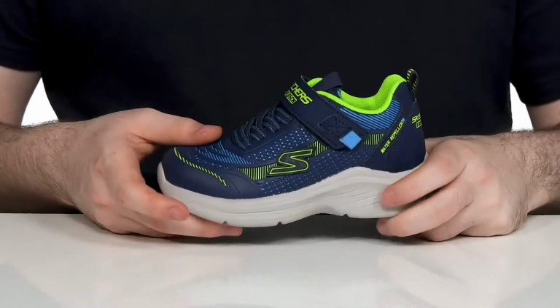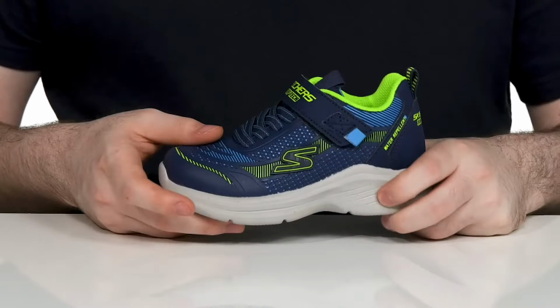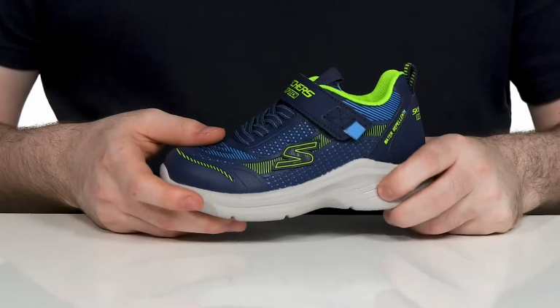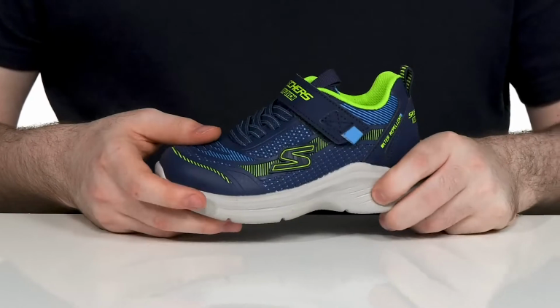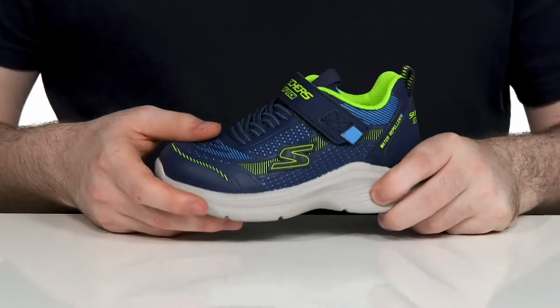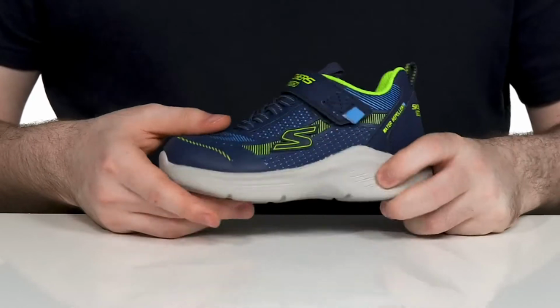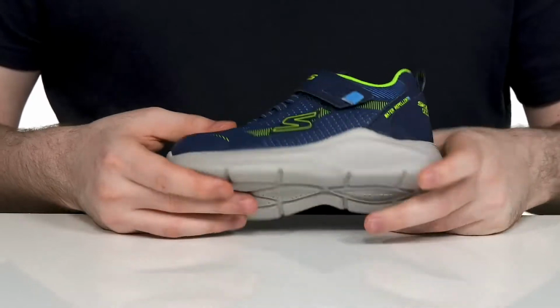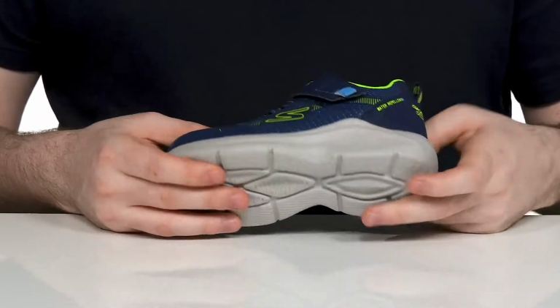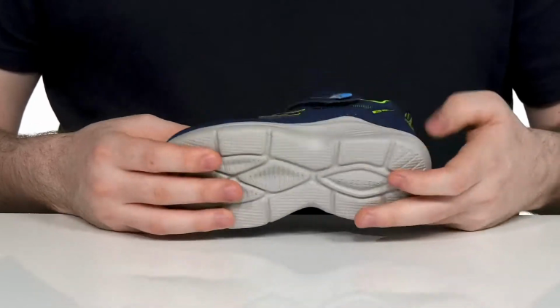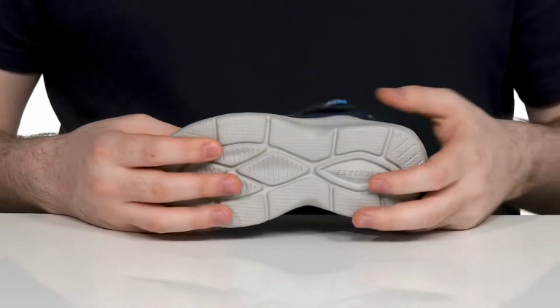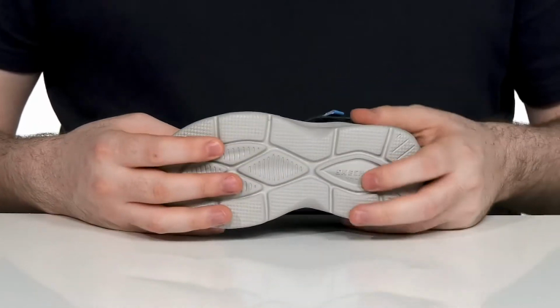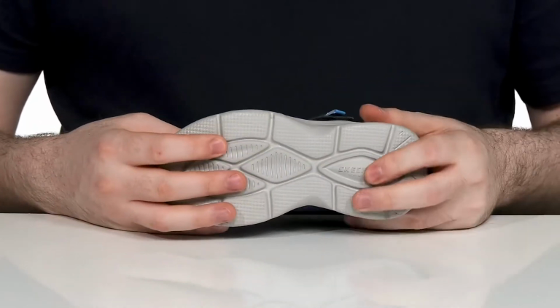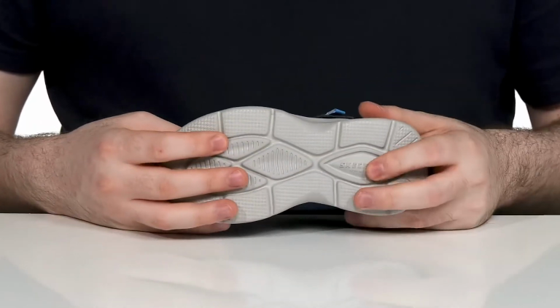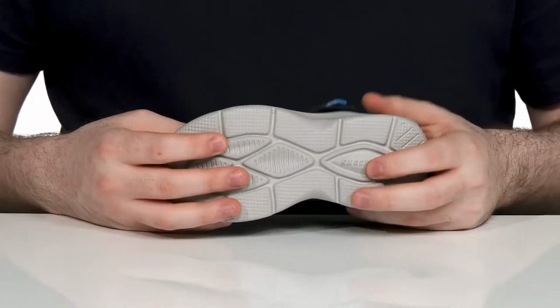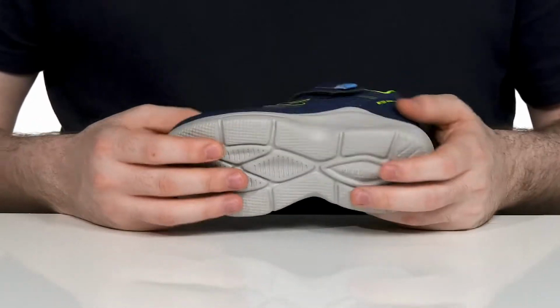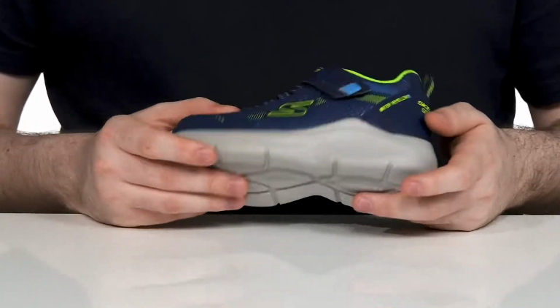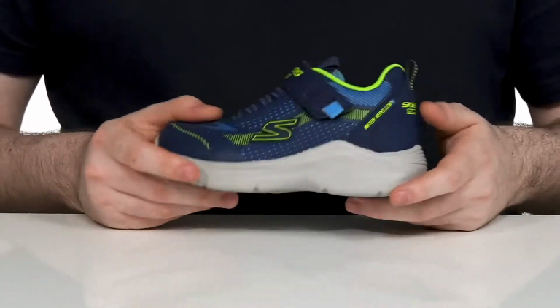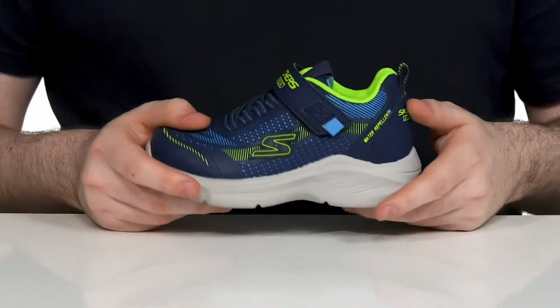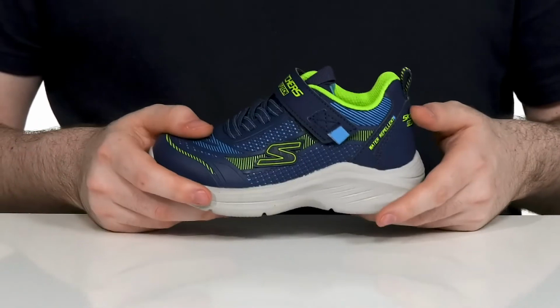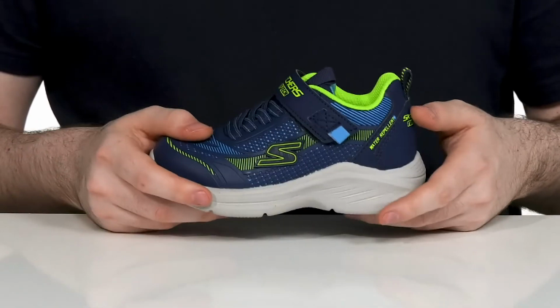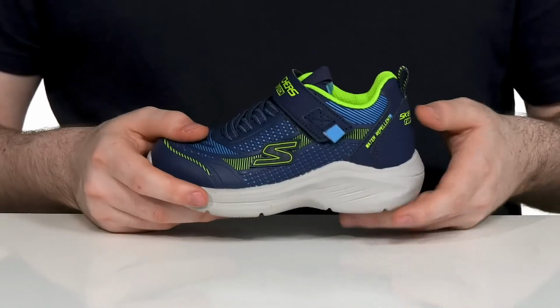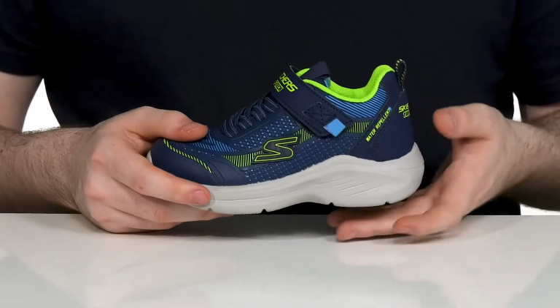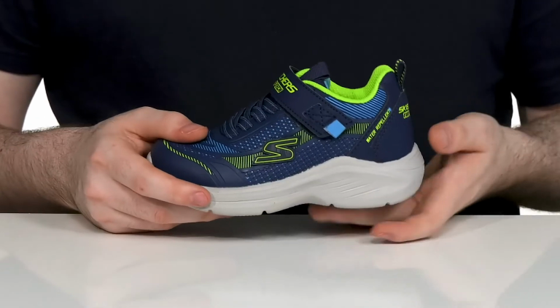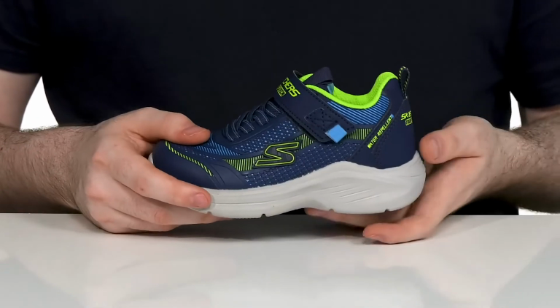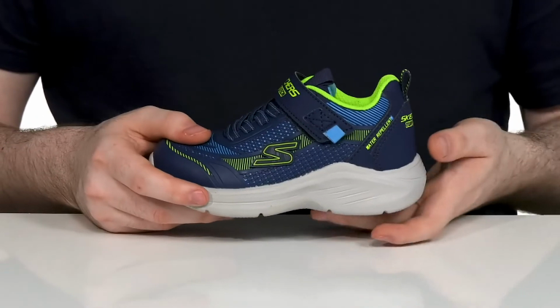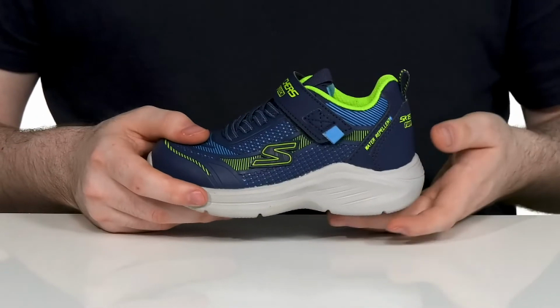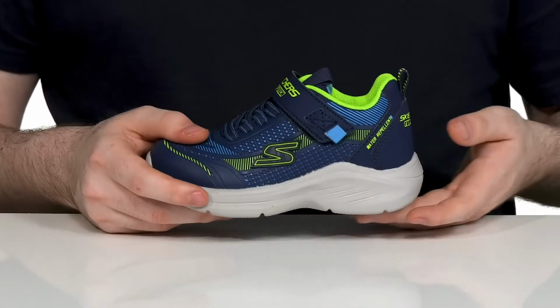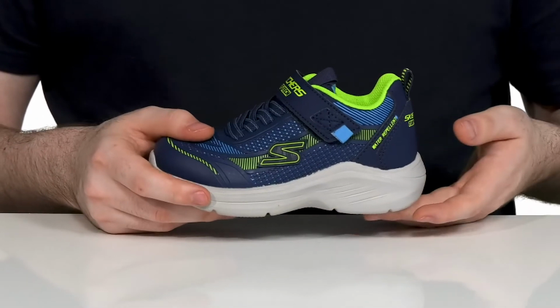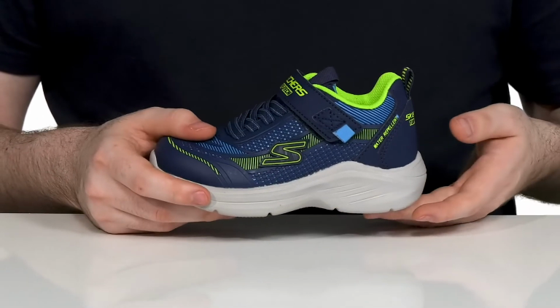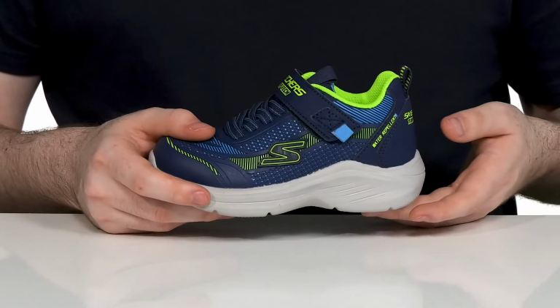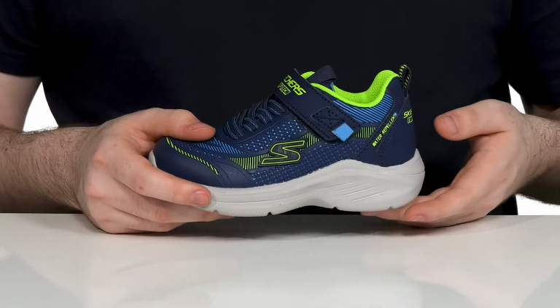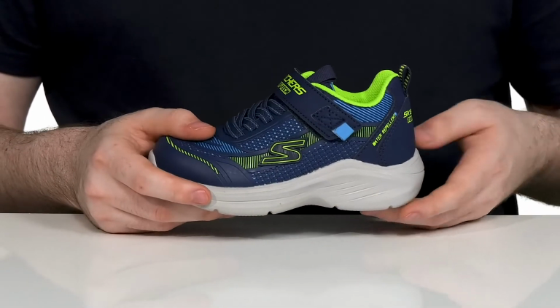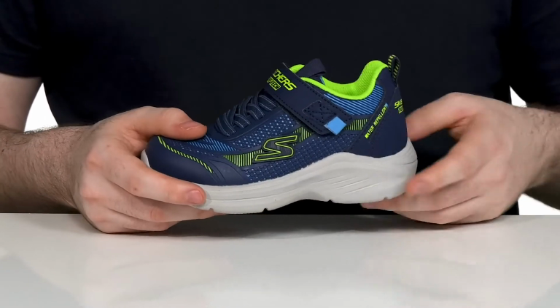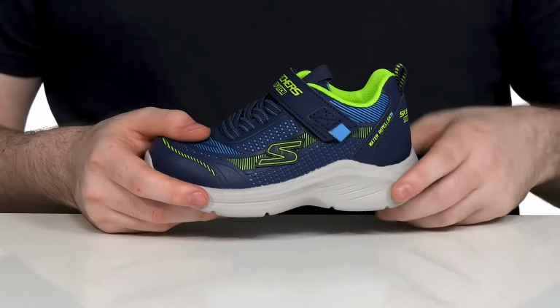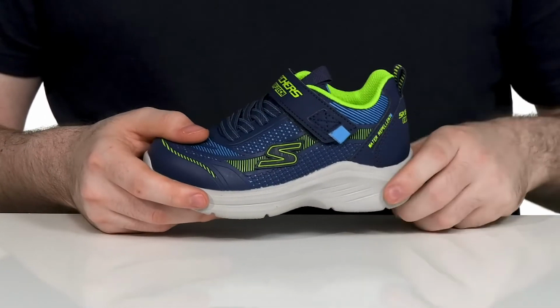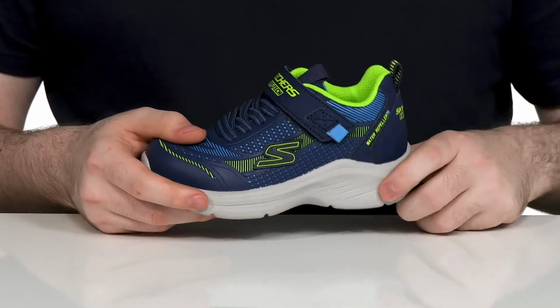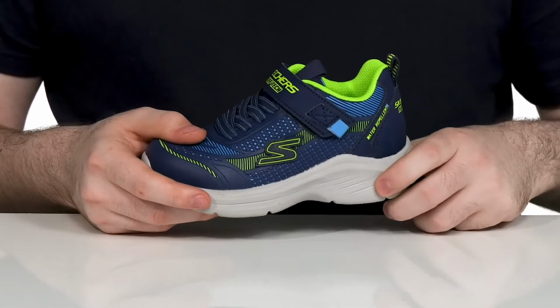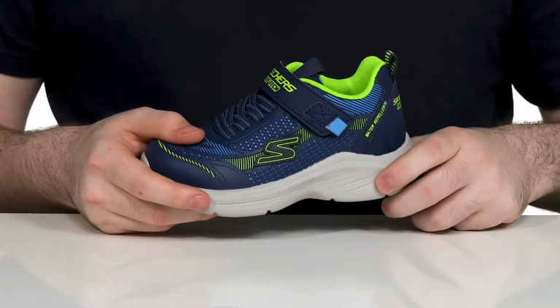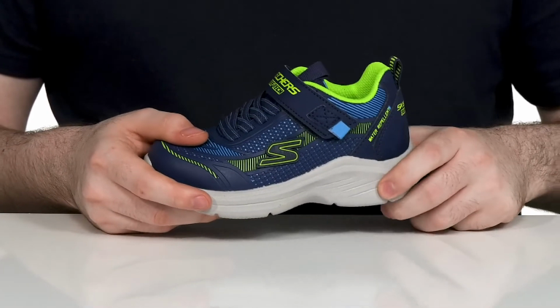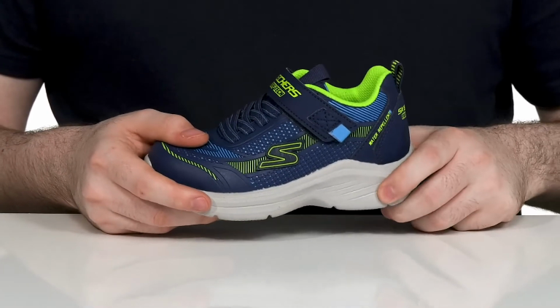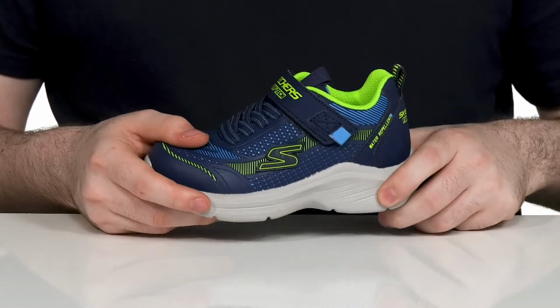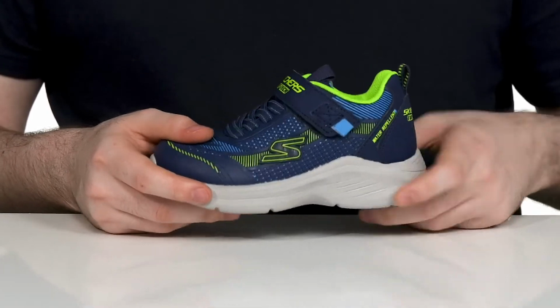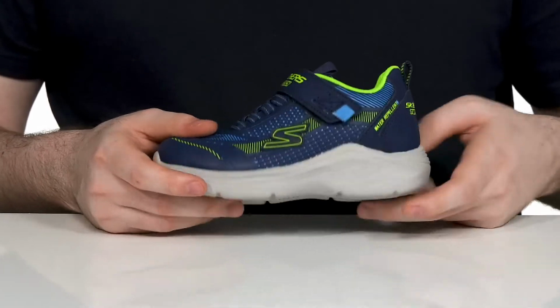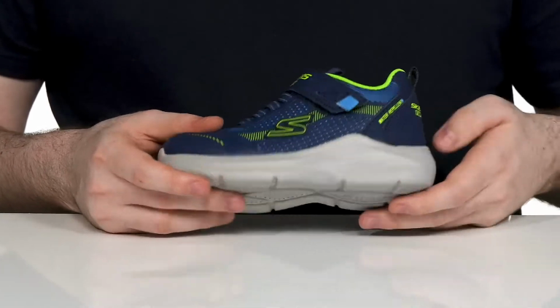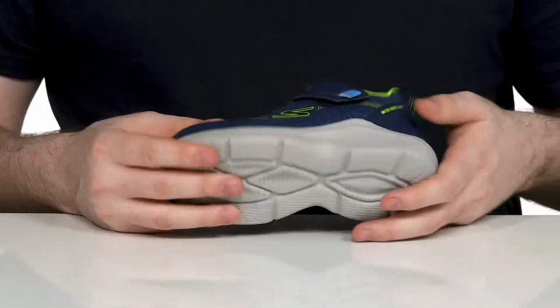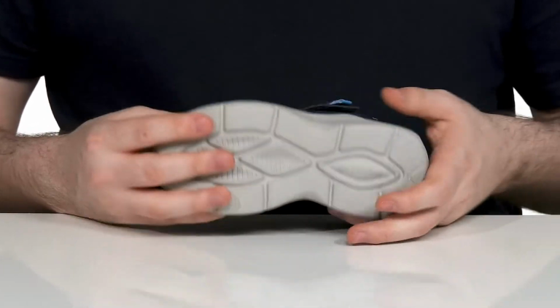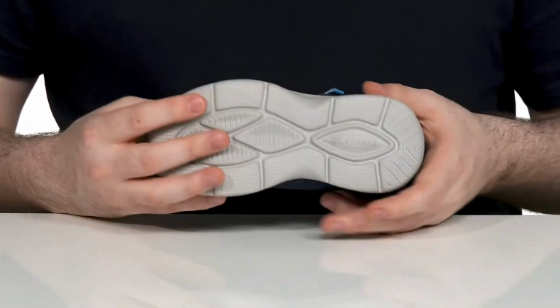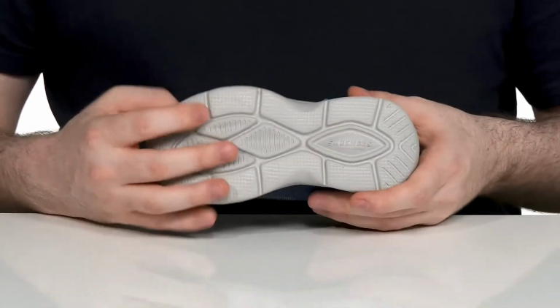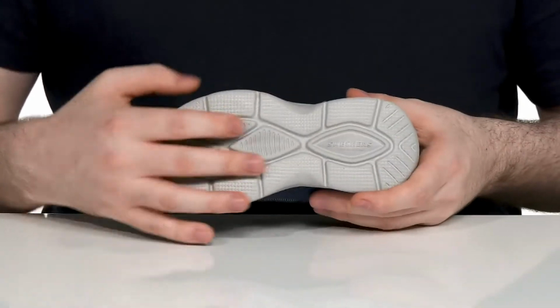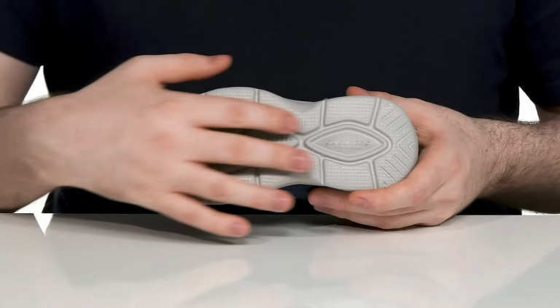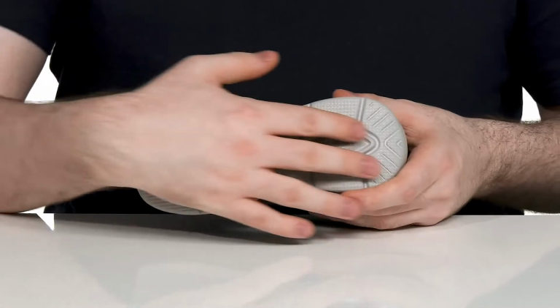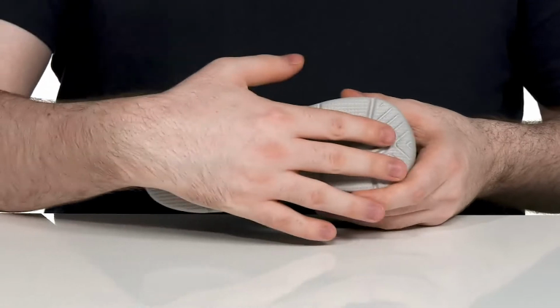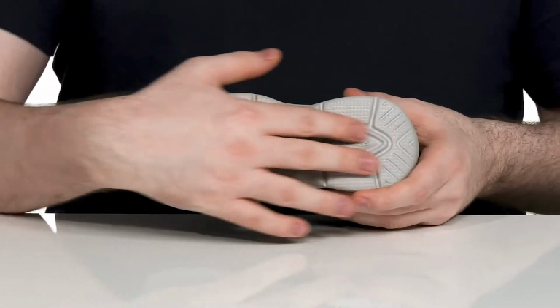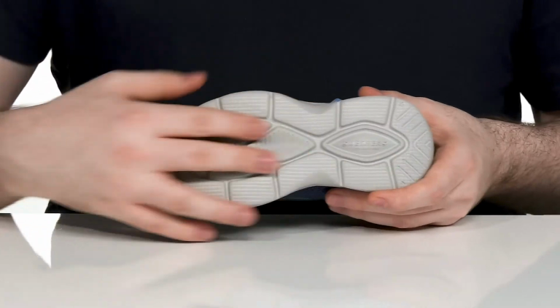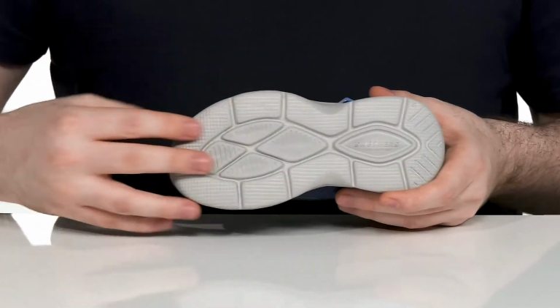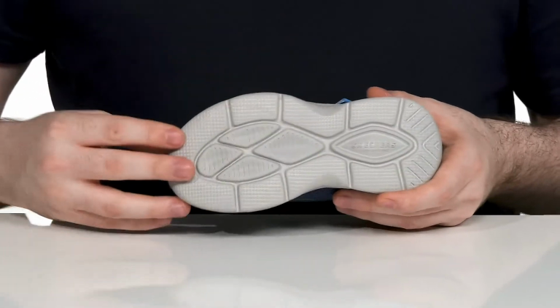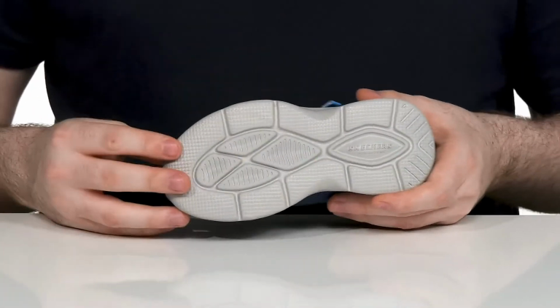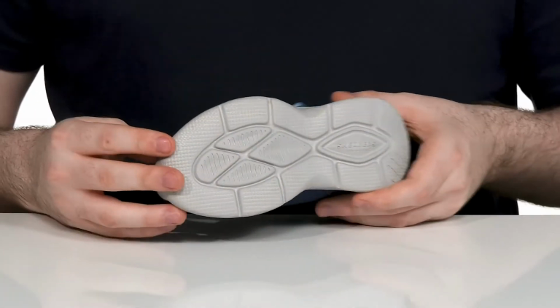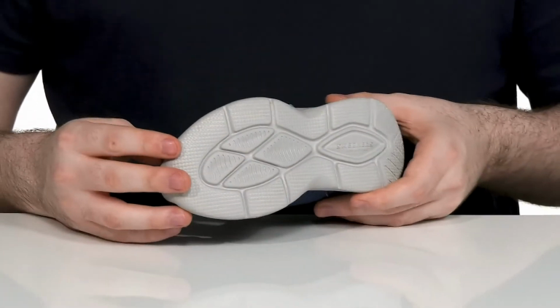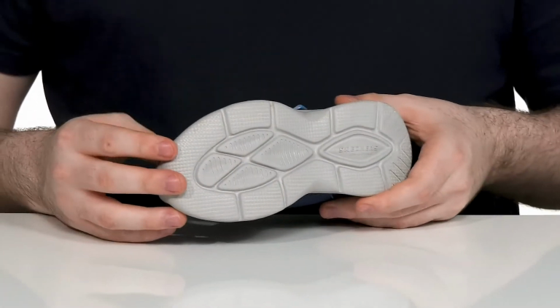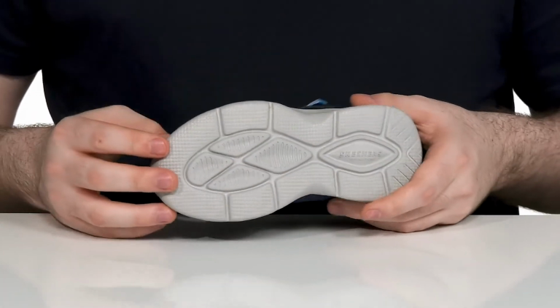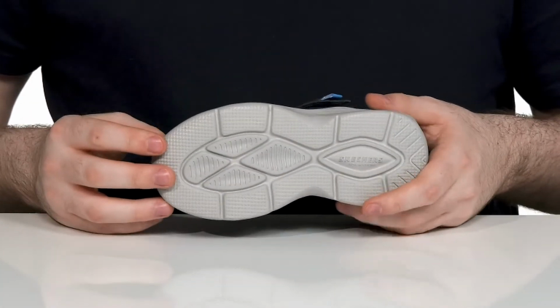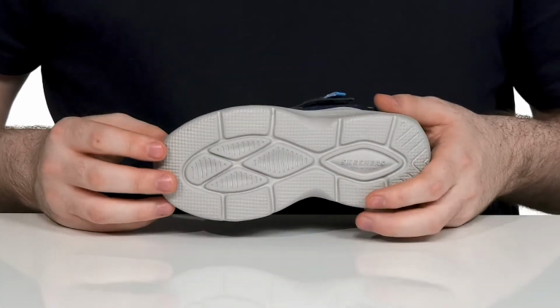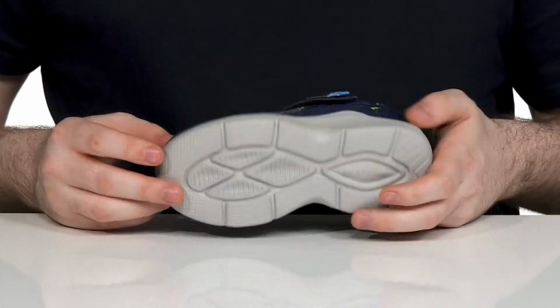The midsole and outsole are made of synthetic, giving it more shock absorption with a bouncy feeling and a reliable grip underneath.